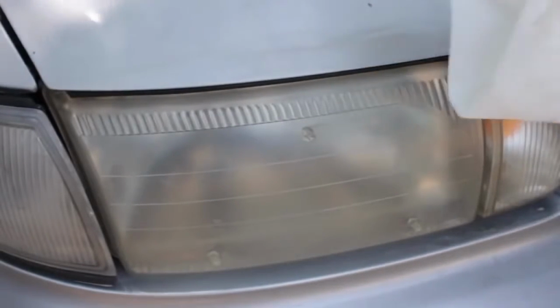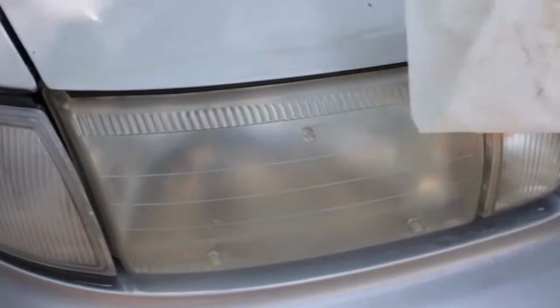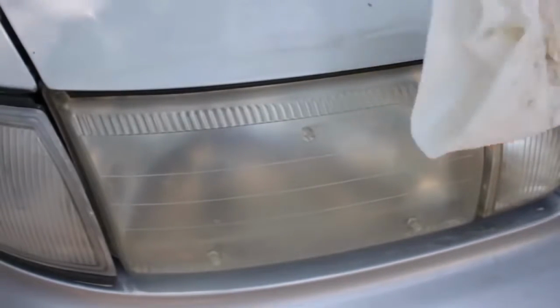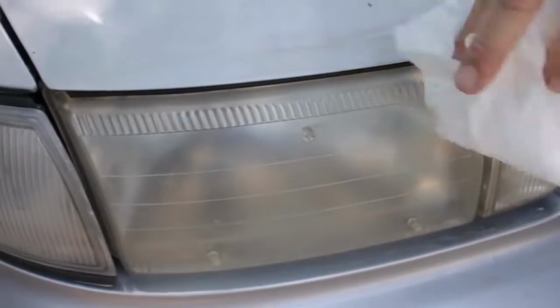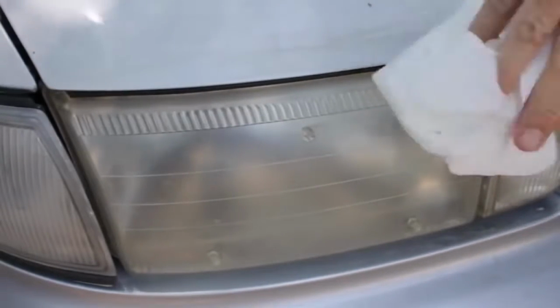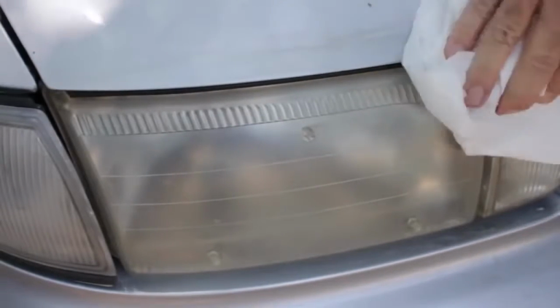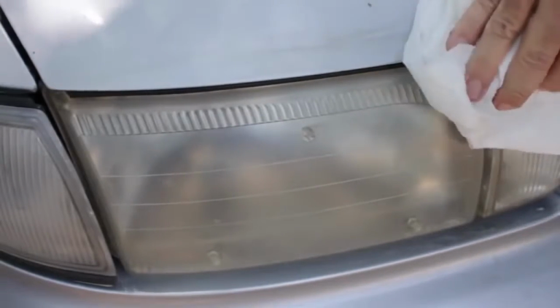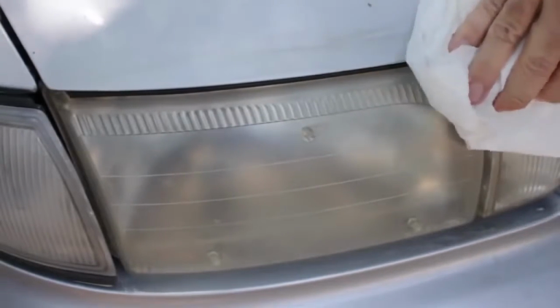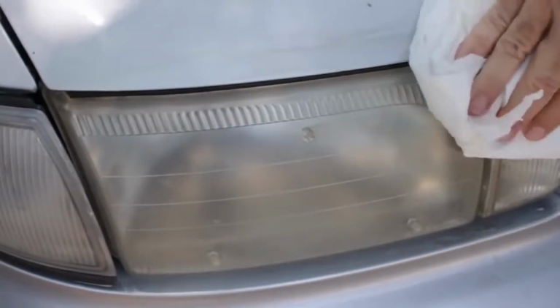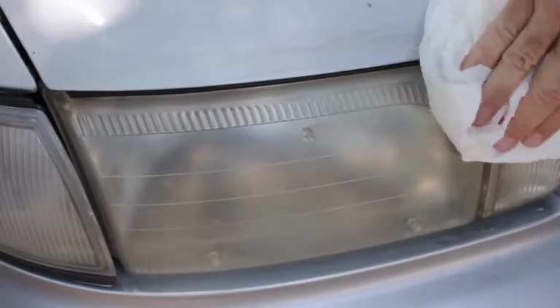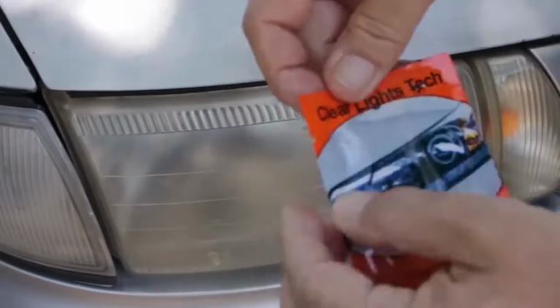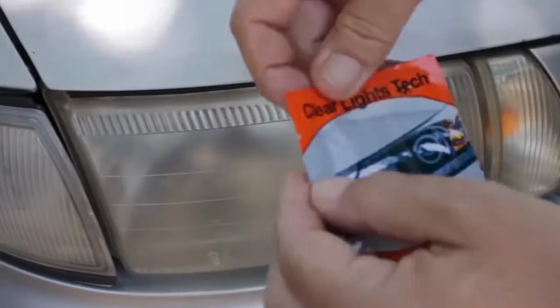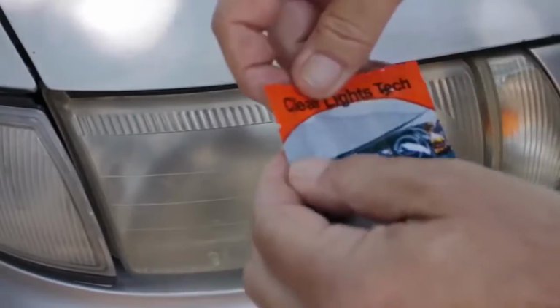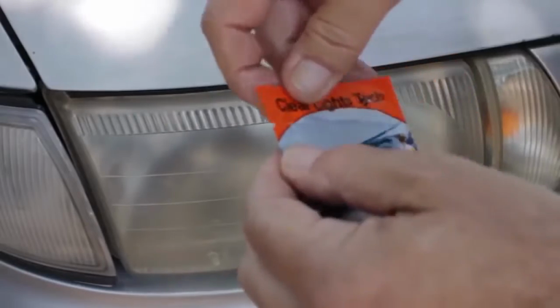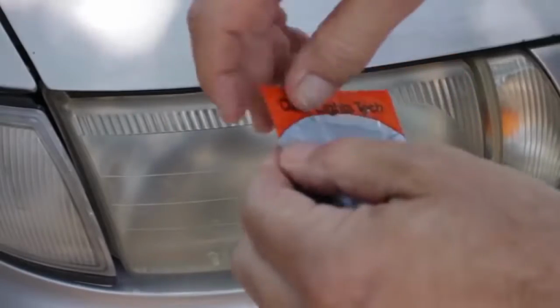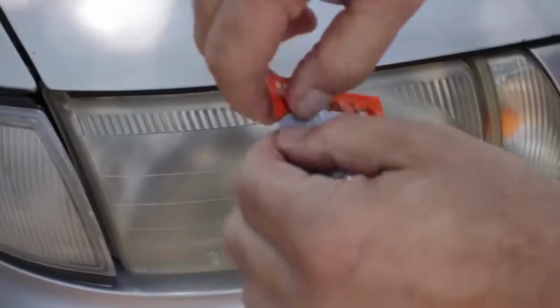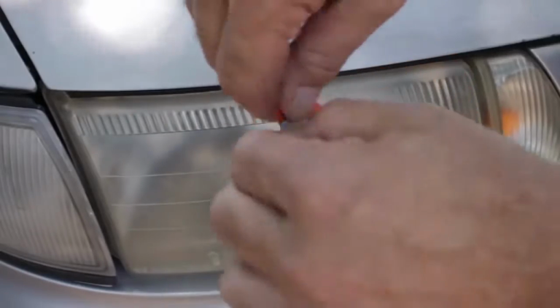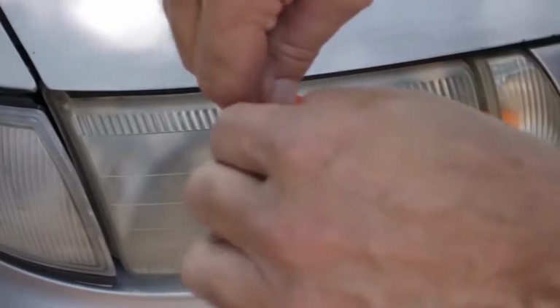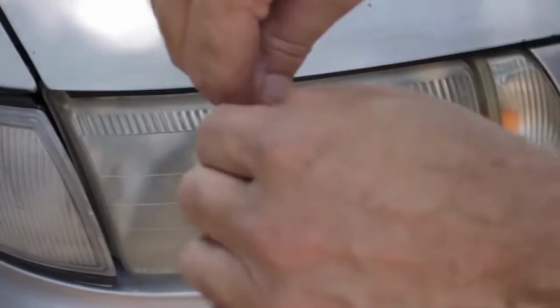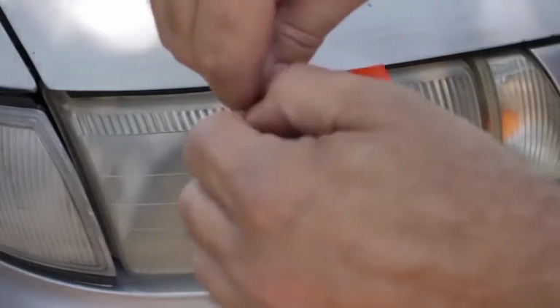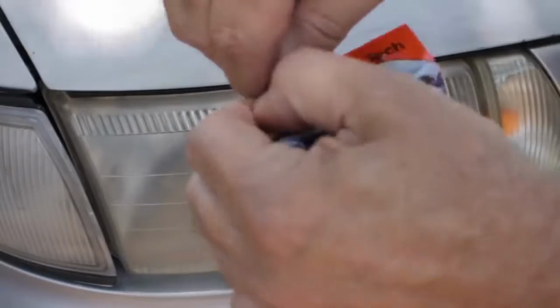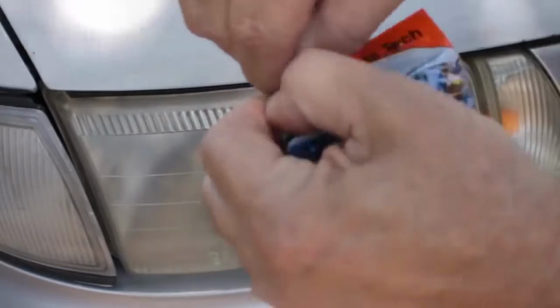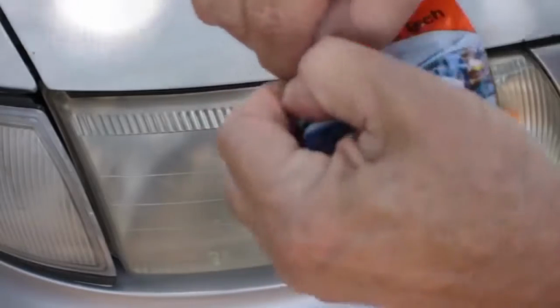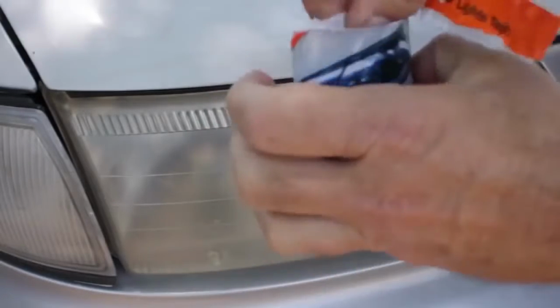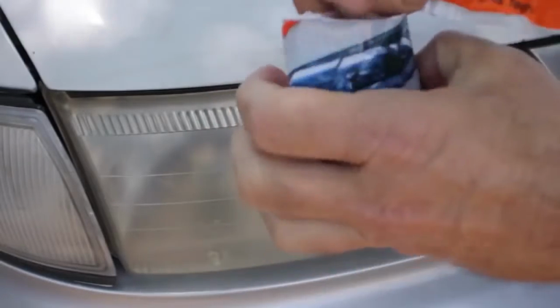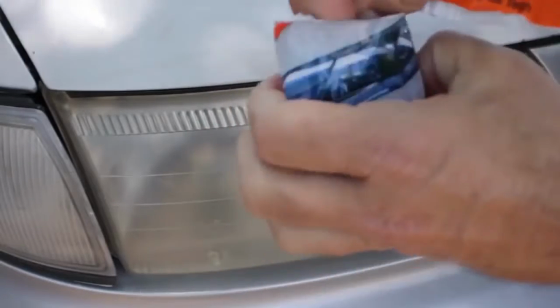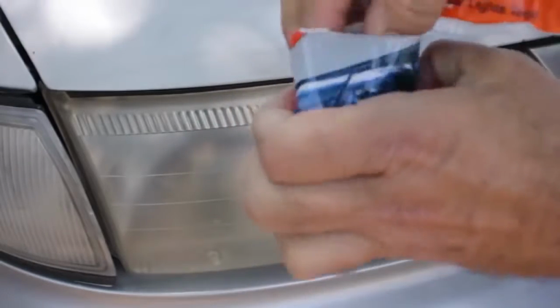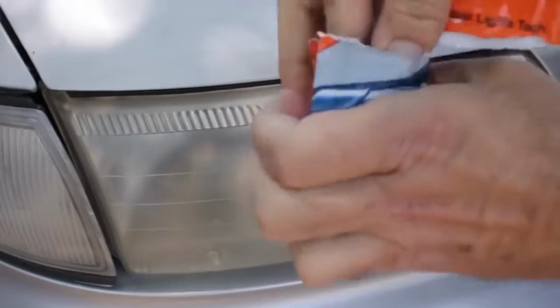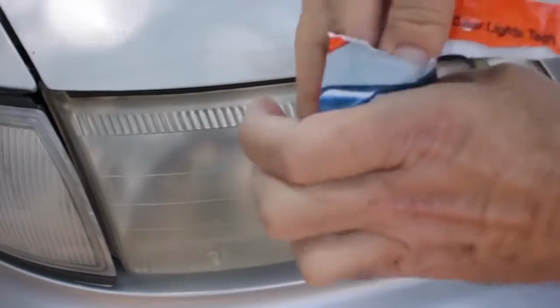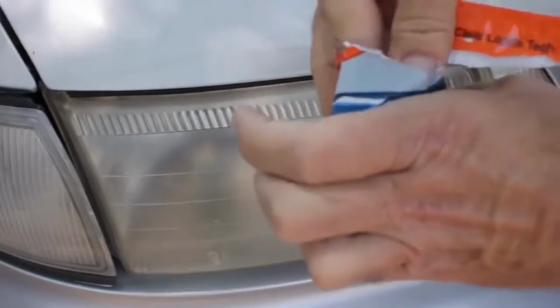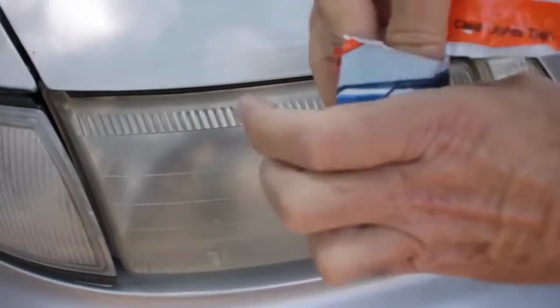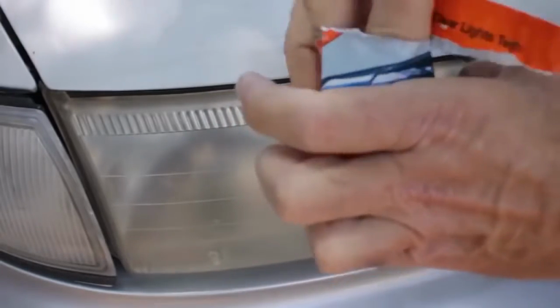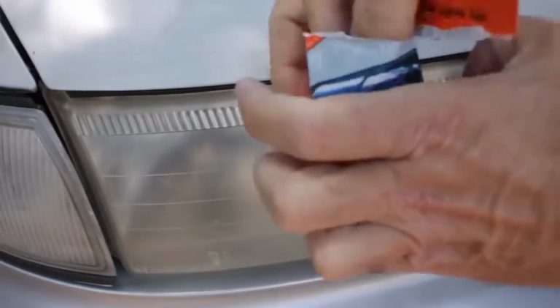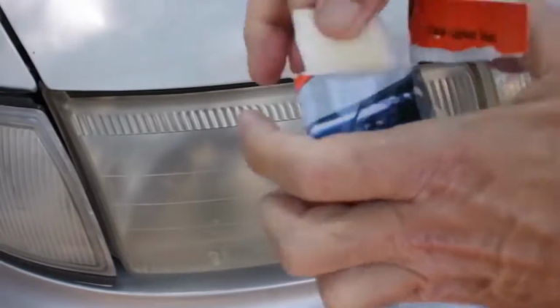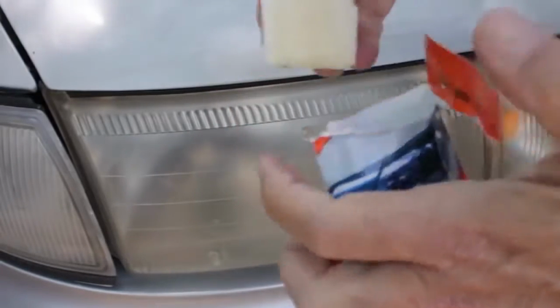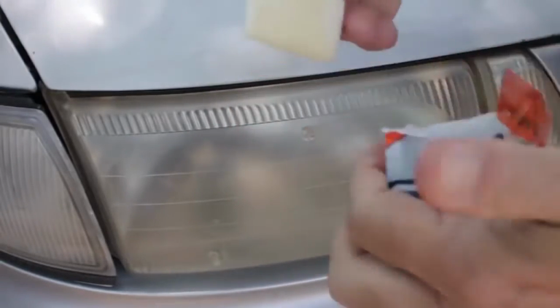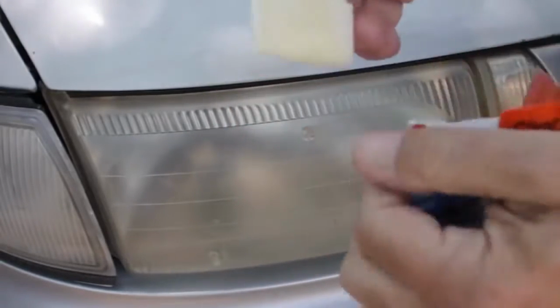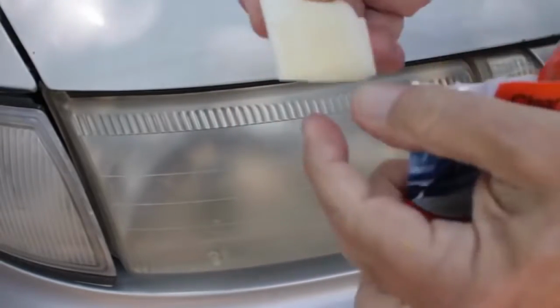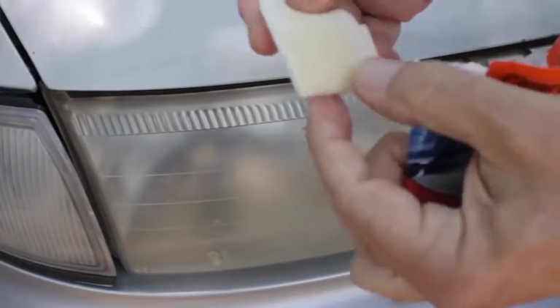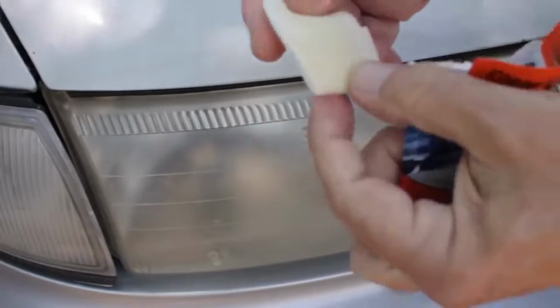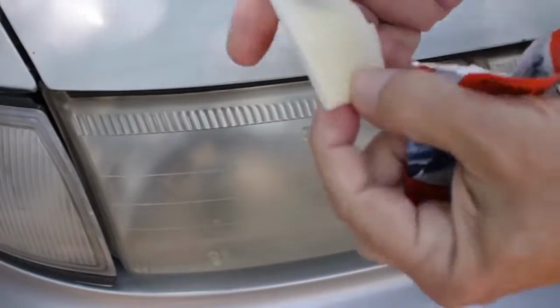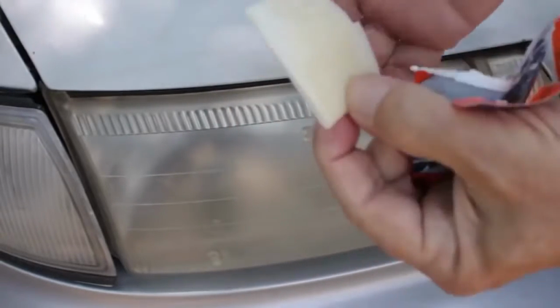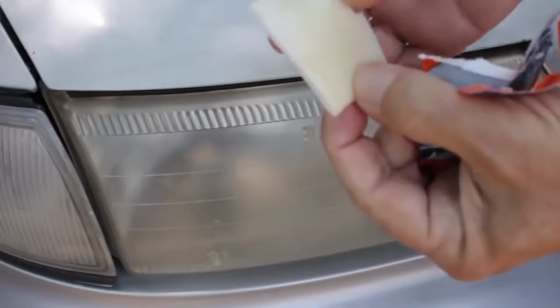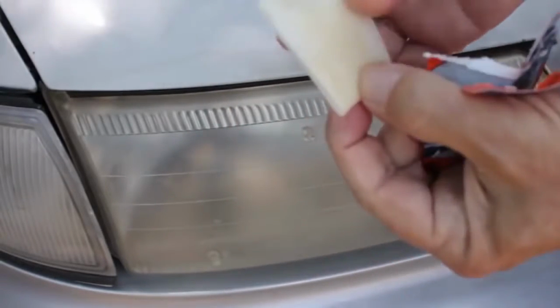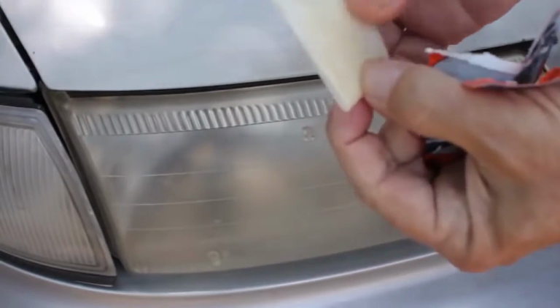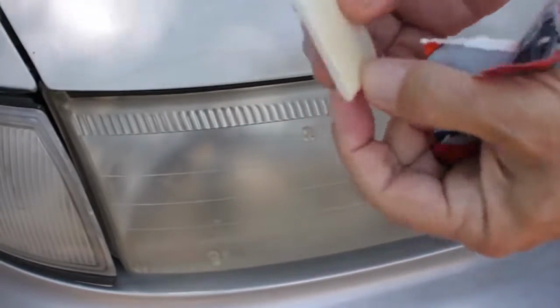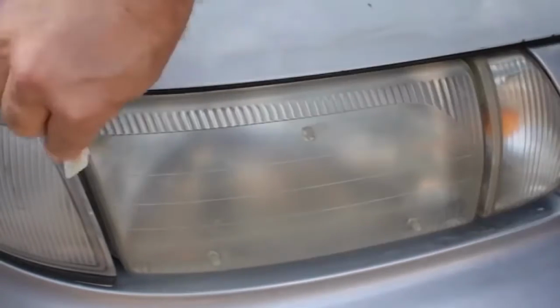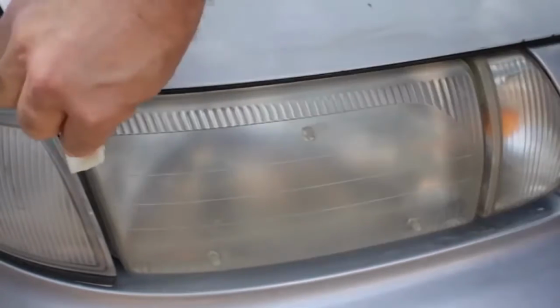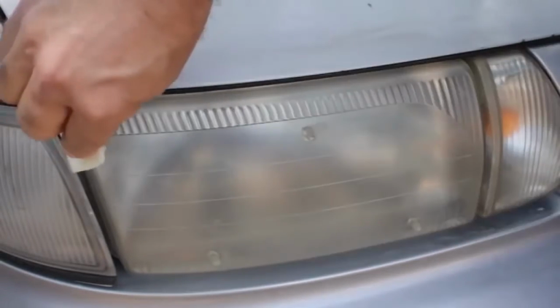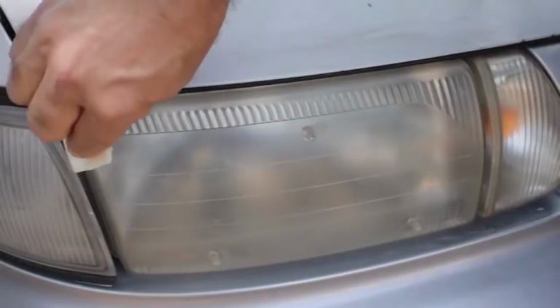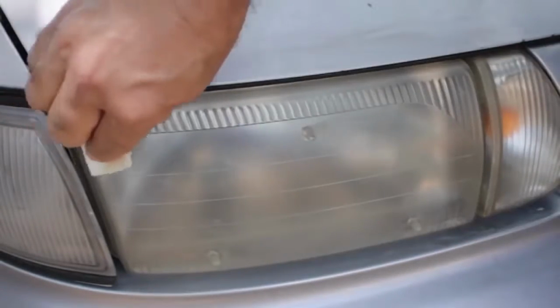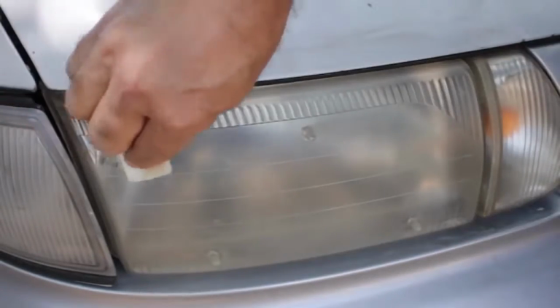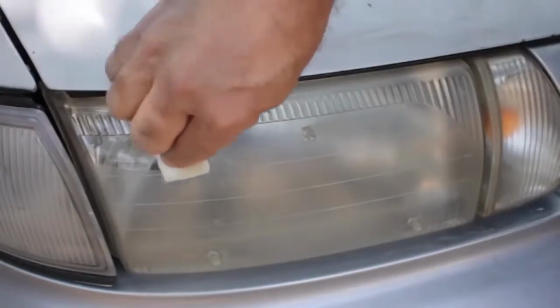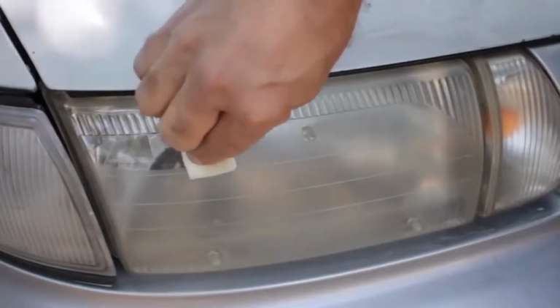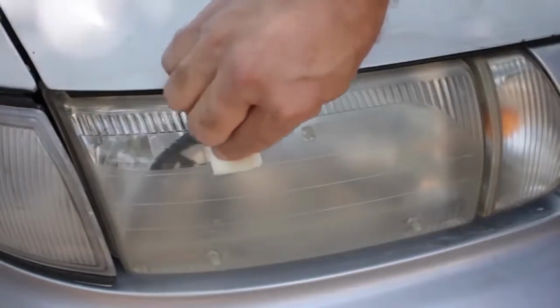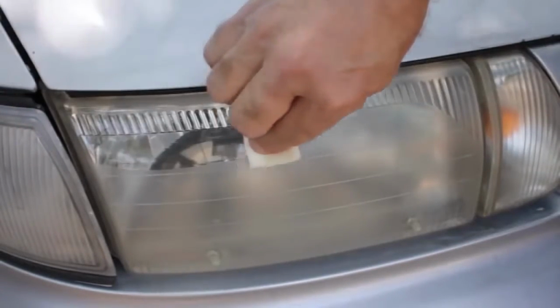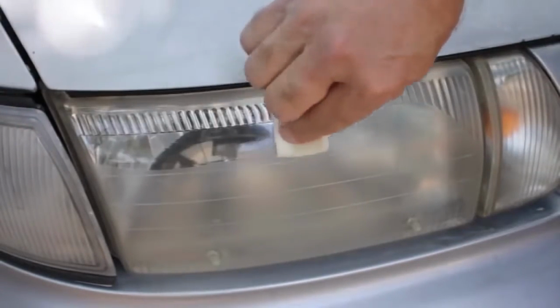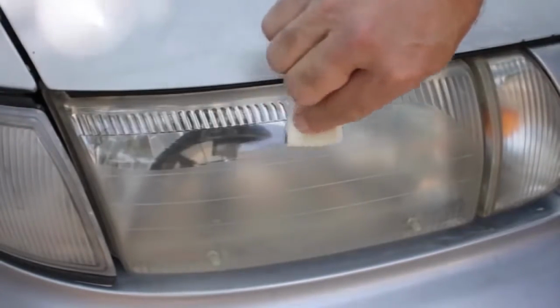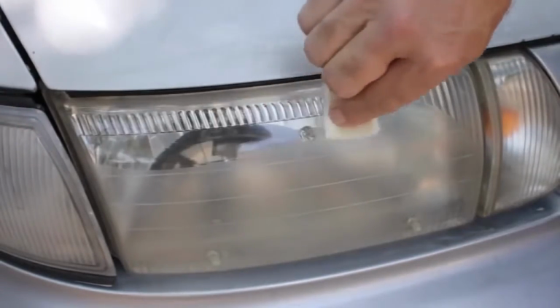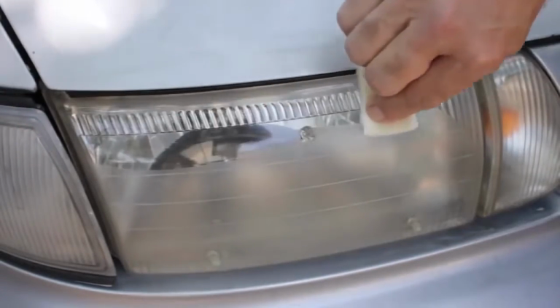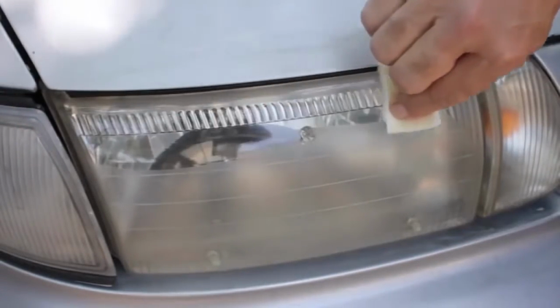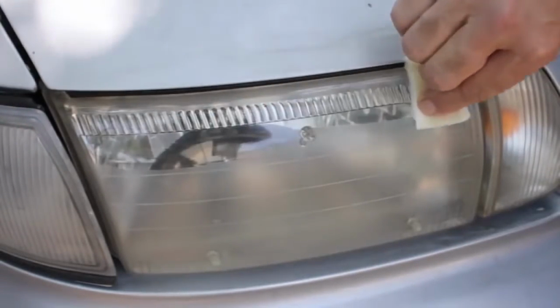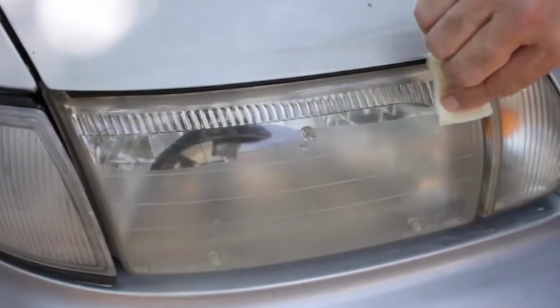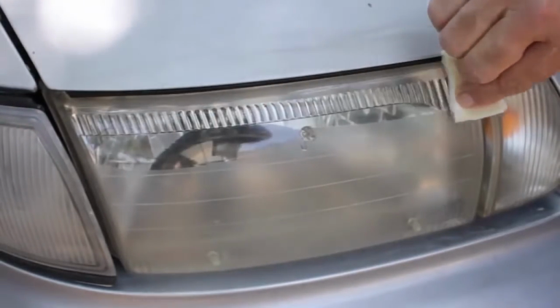Step 5: Open packet number 2, do not unfold the wipe, and wipe thoroughly both headlights with the wipe provided.